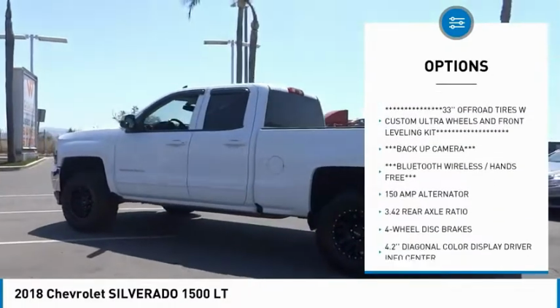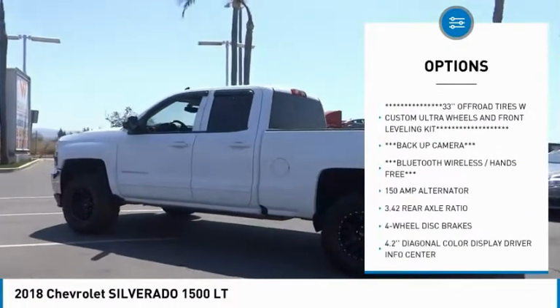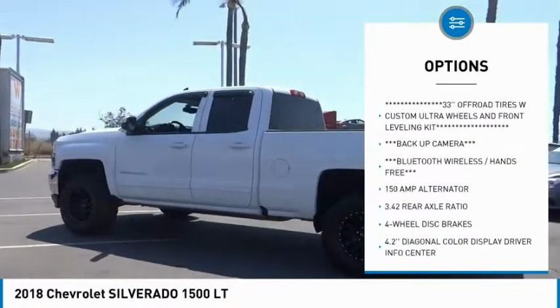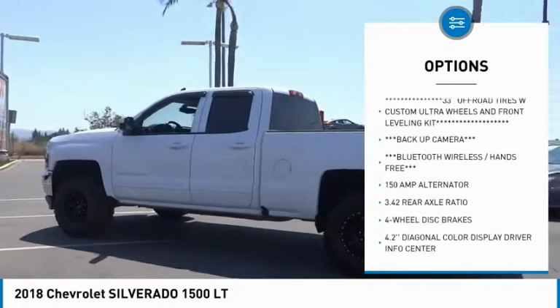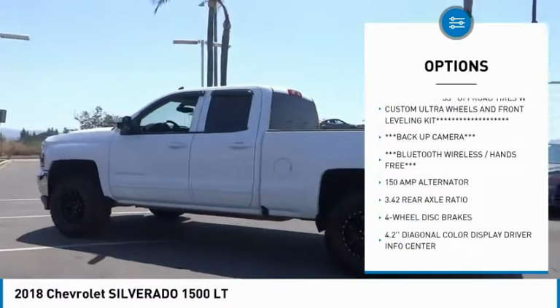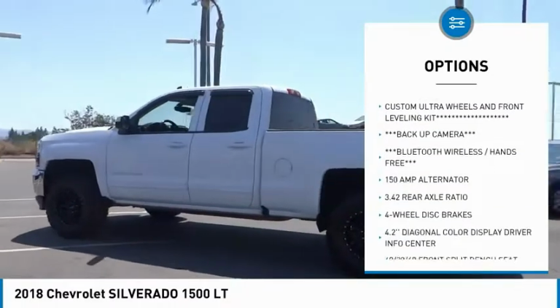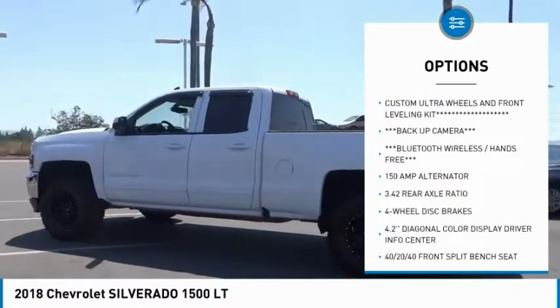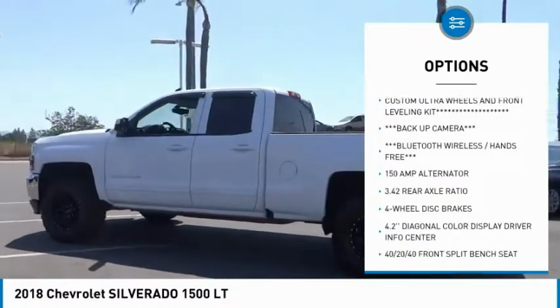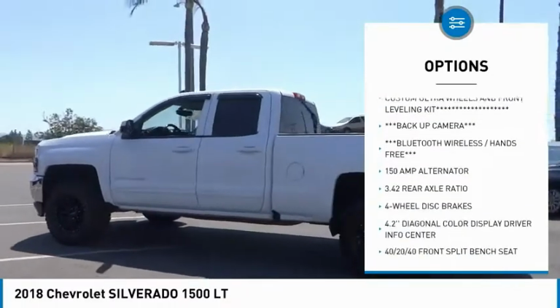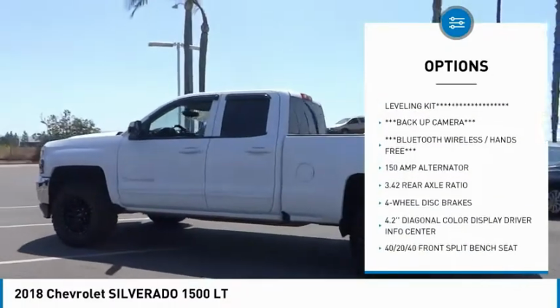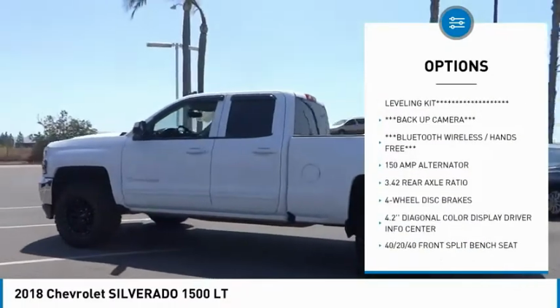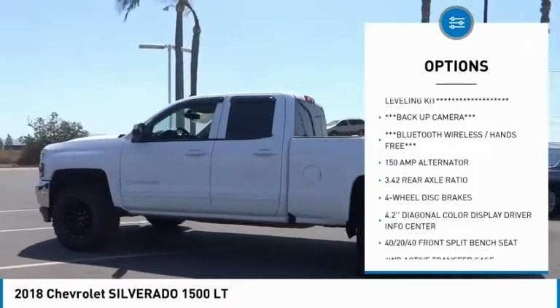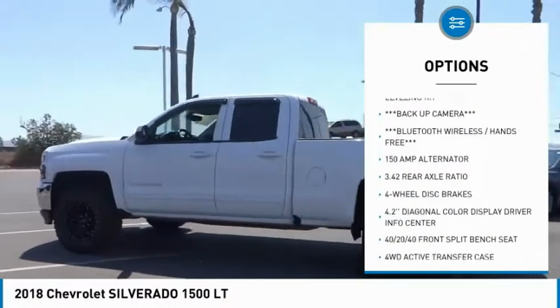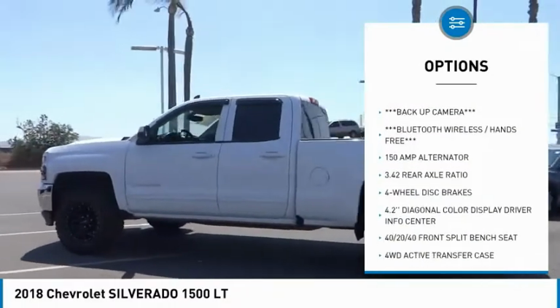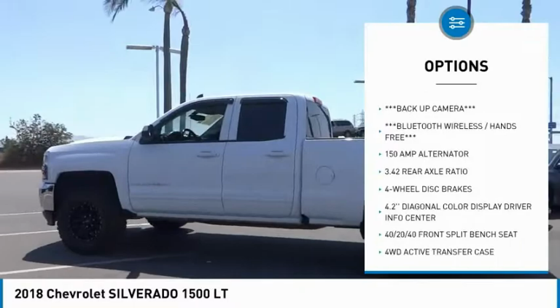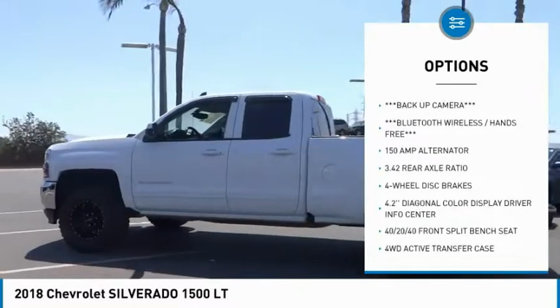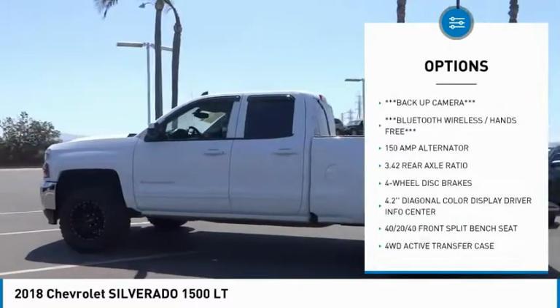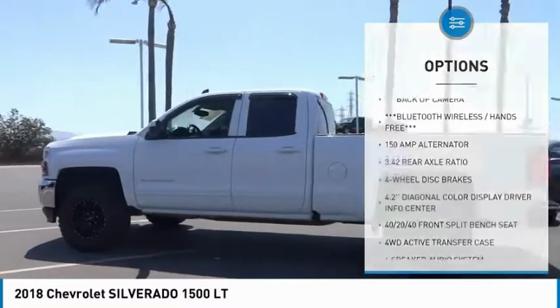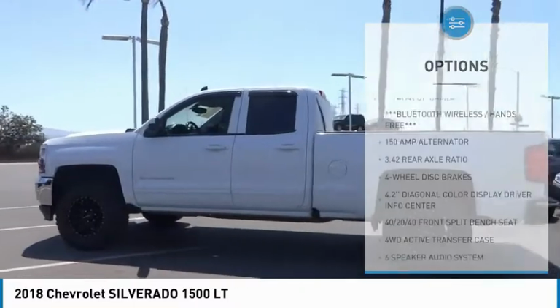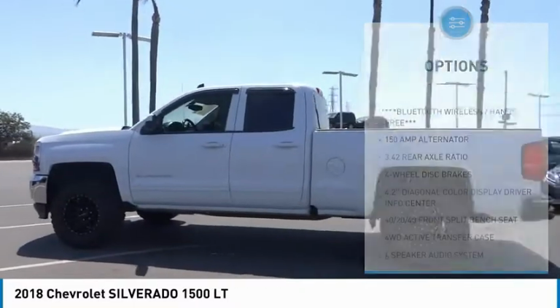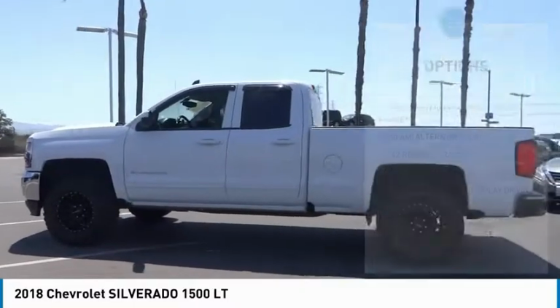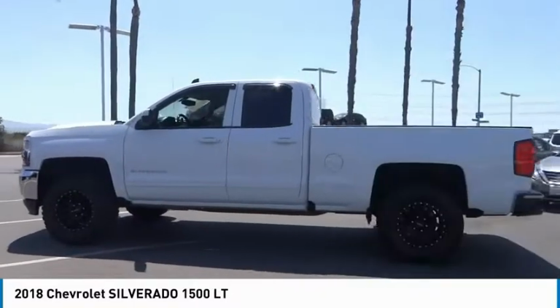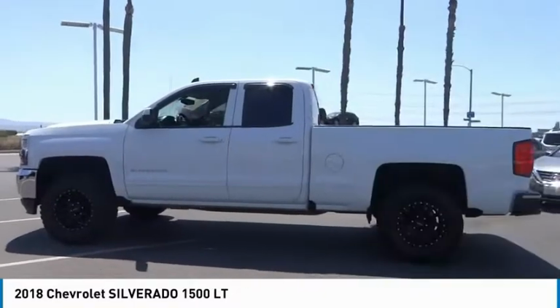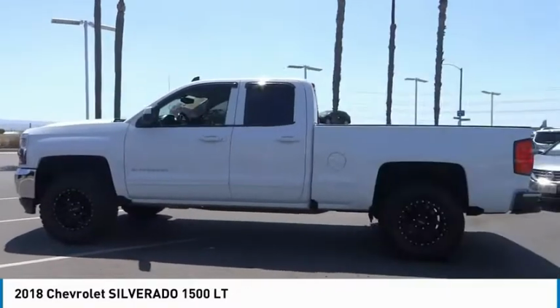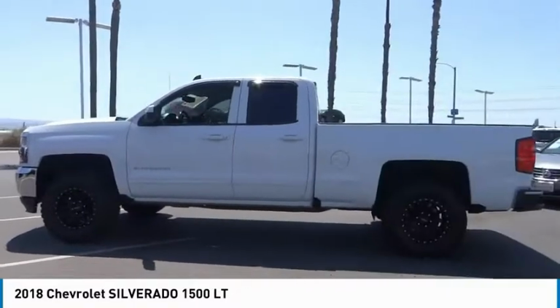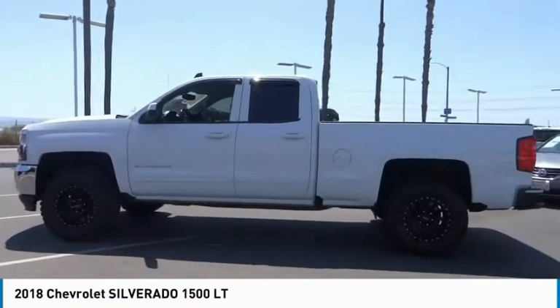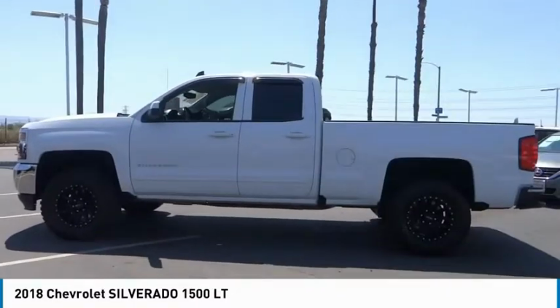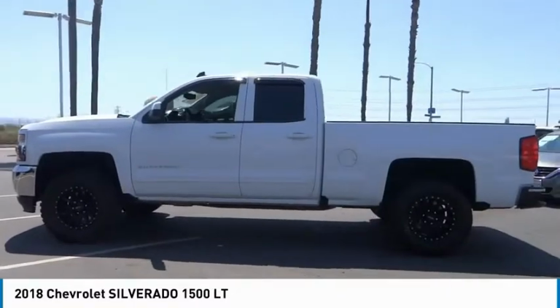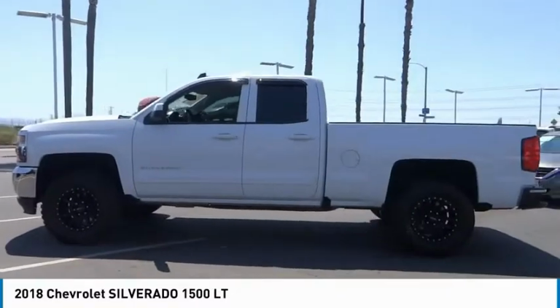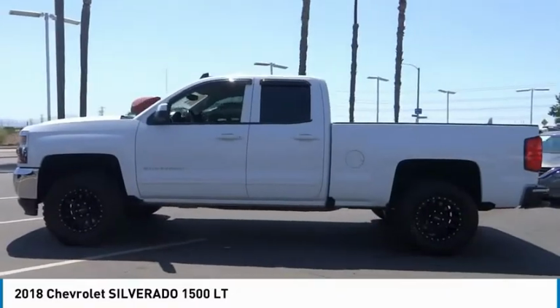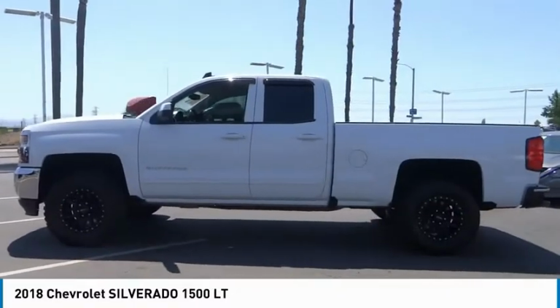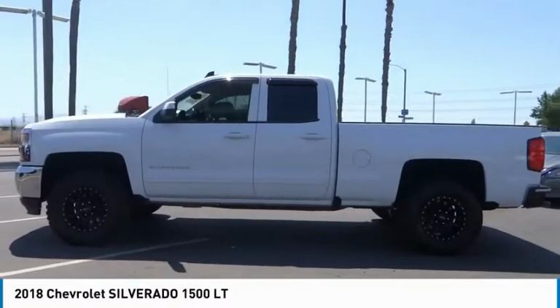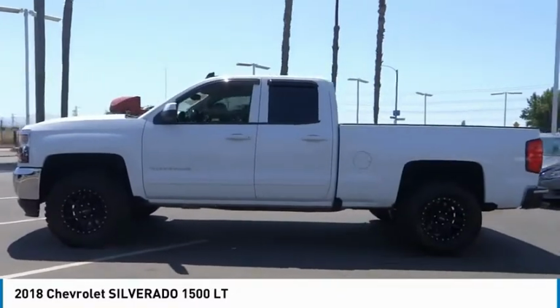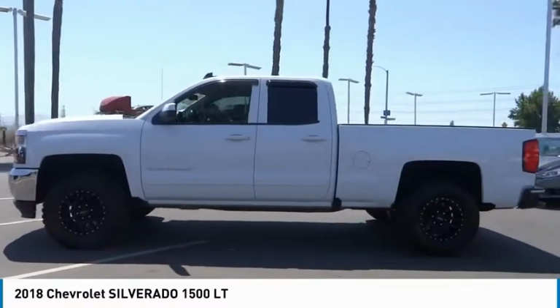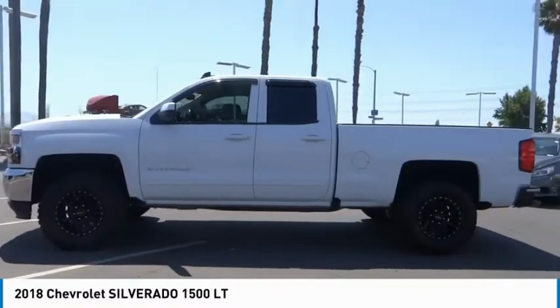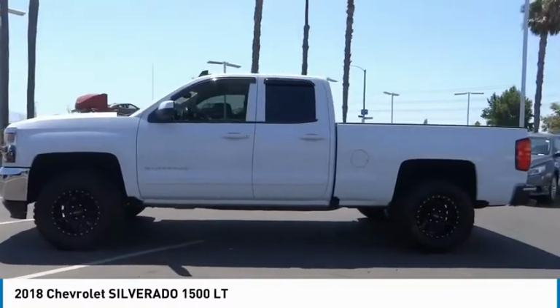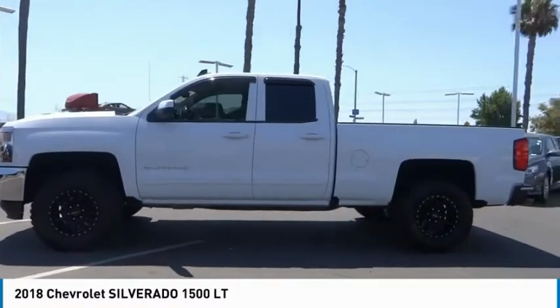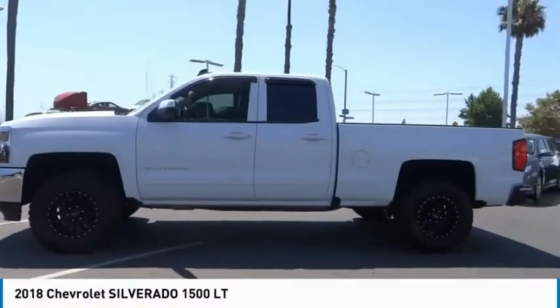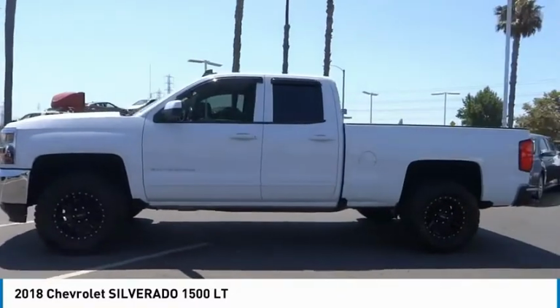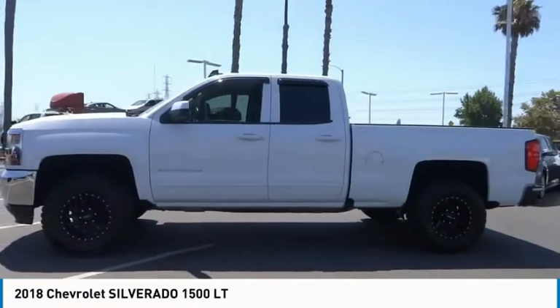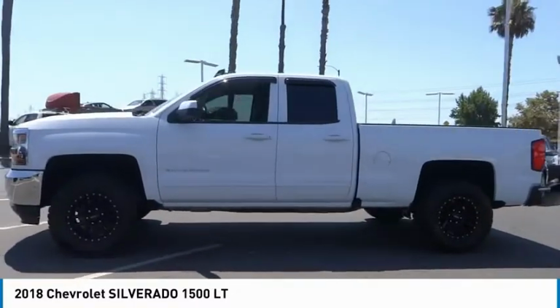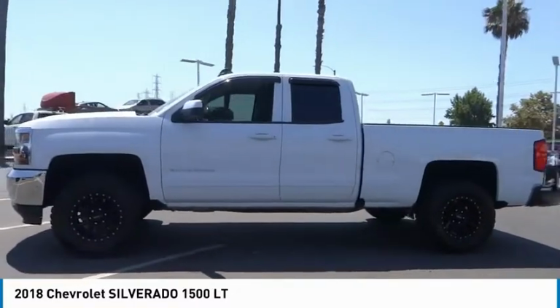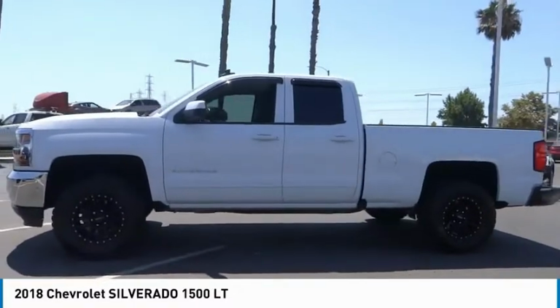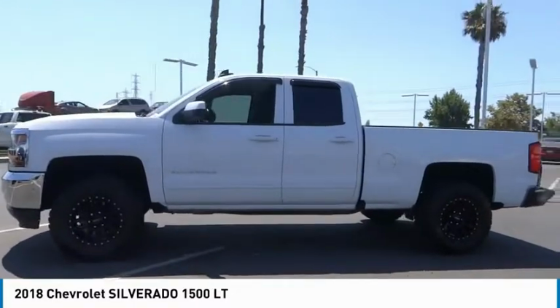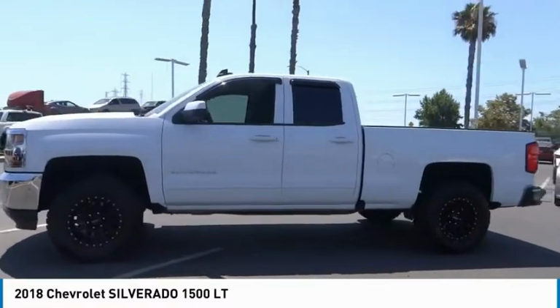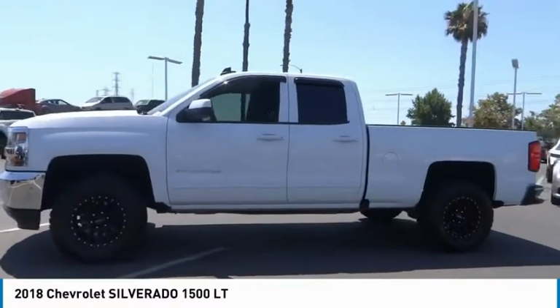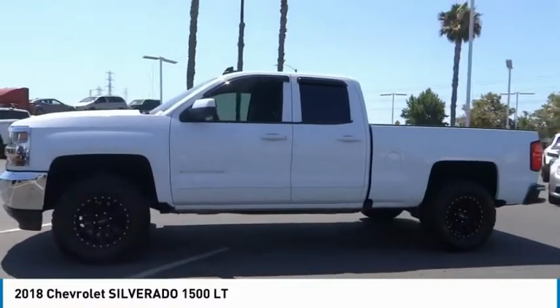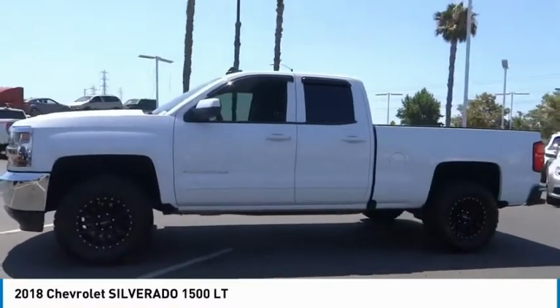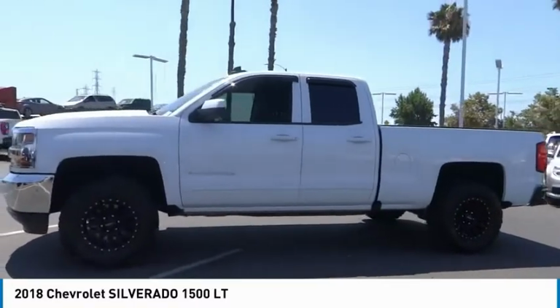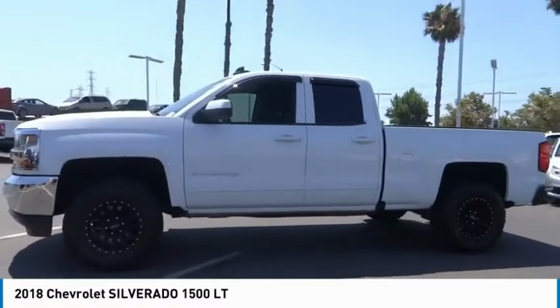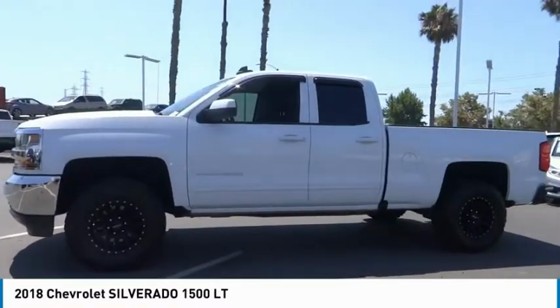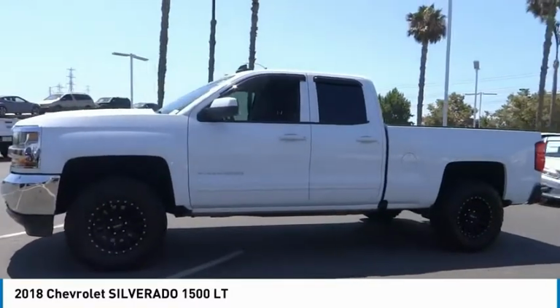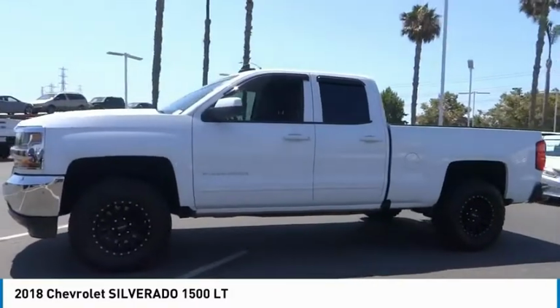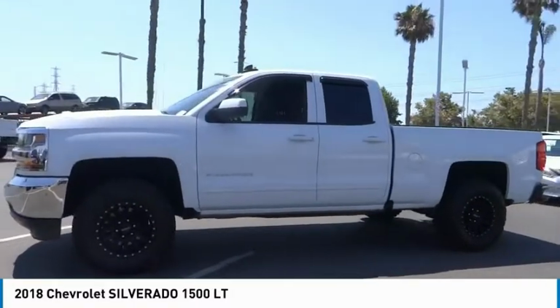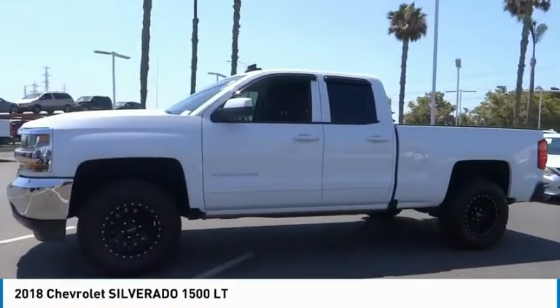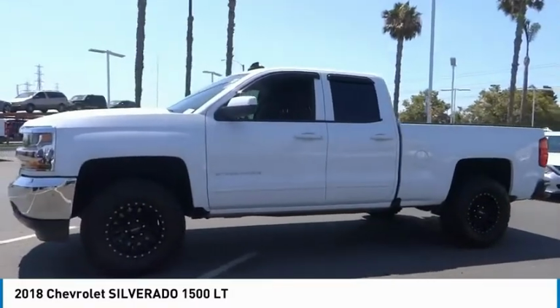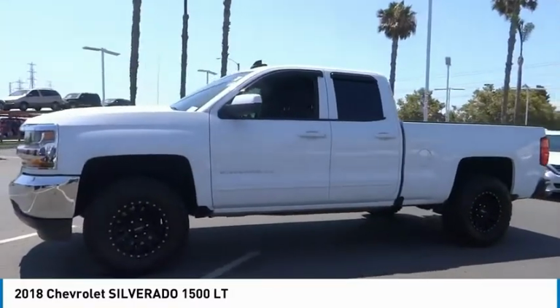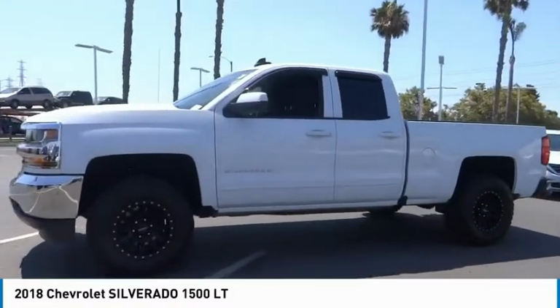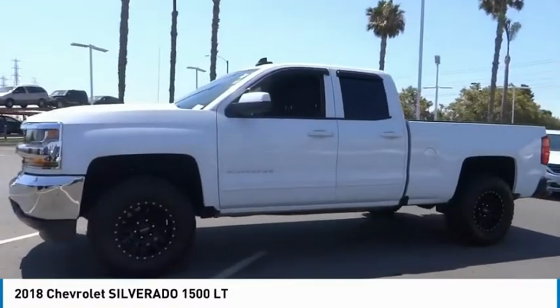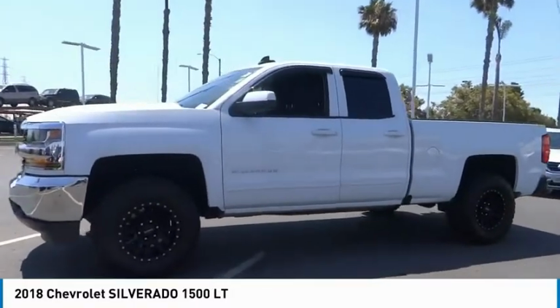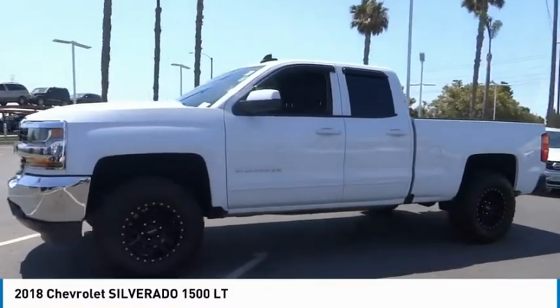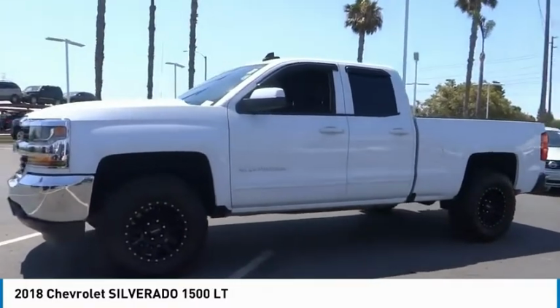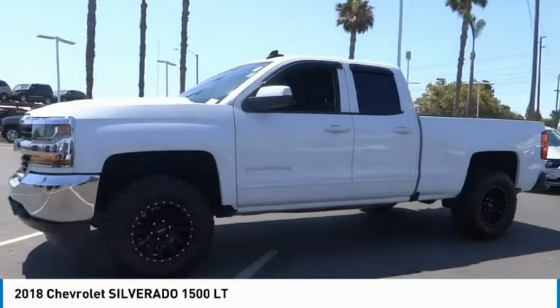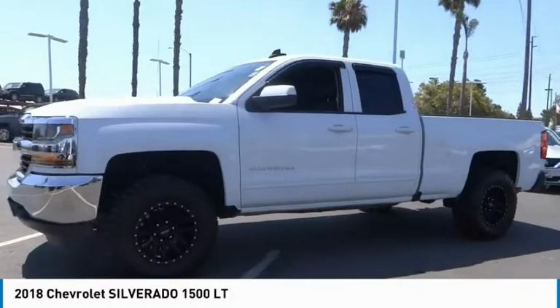Rear step bumper, front wheel independent suspension, speed control, body color door handles, 4-wheel disc brakes.